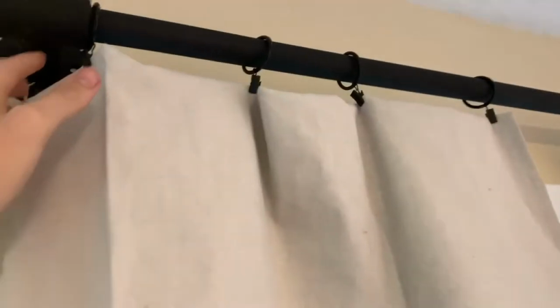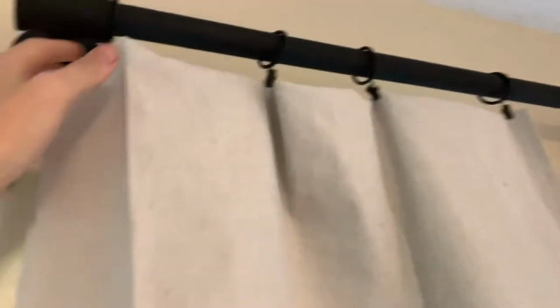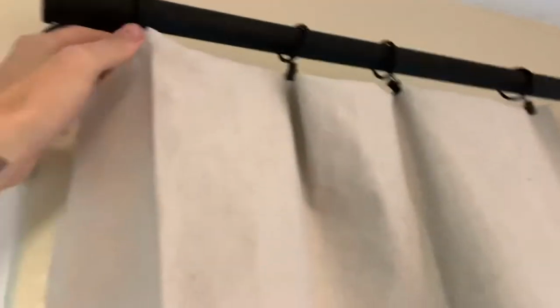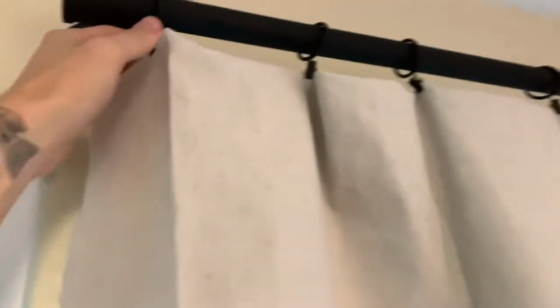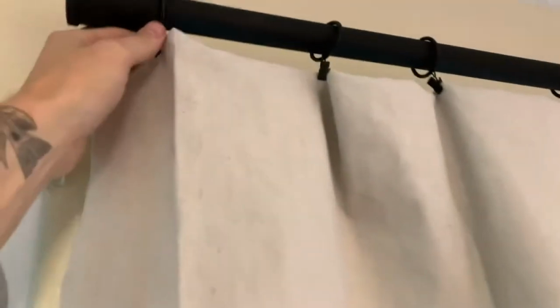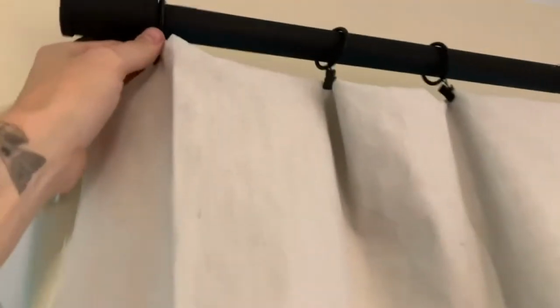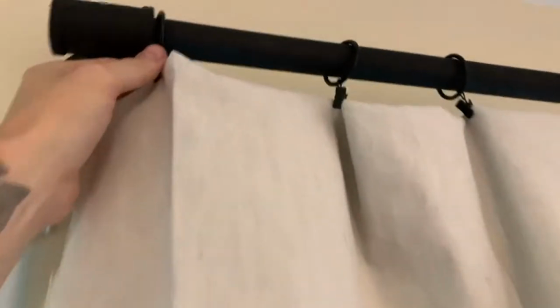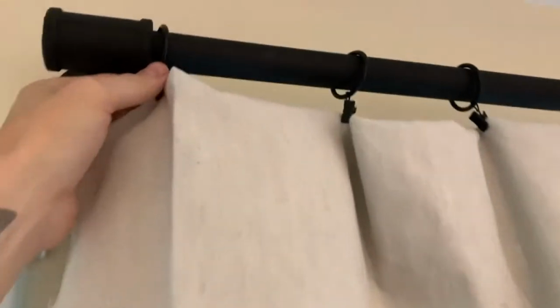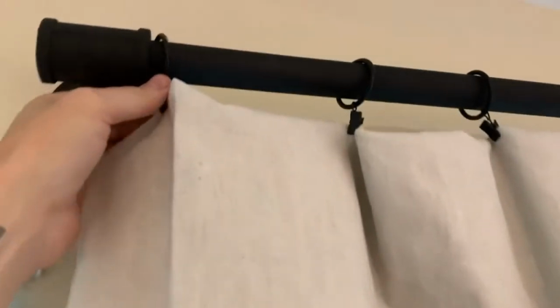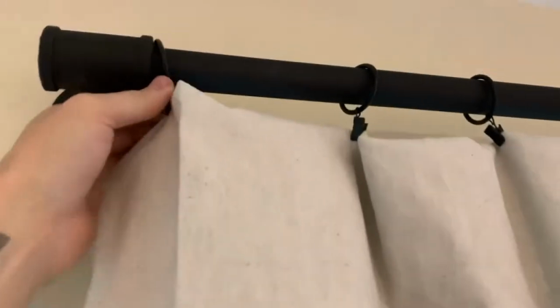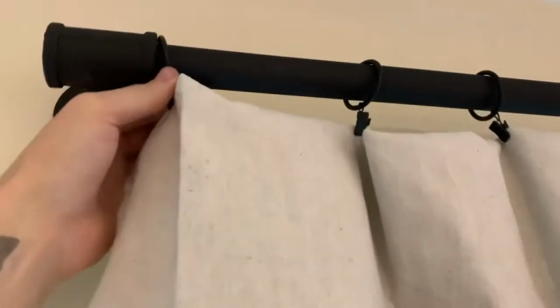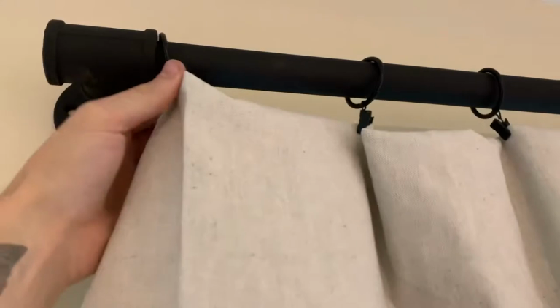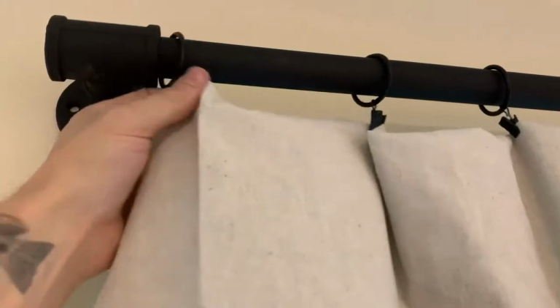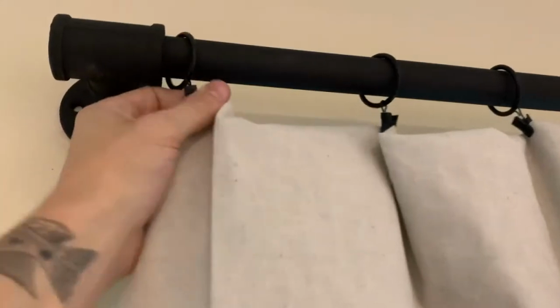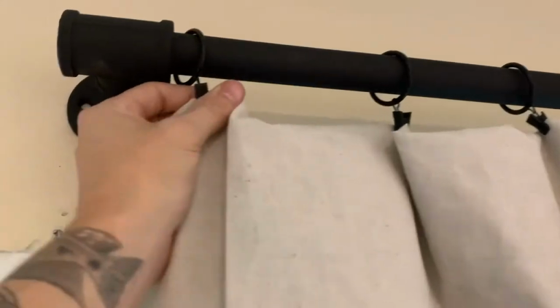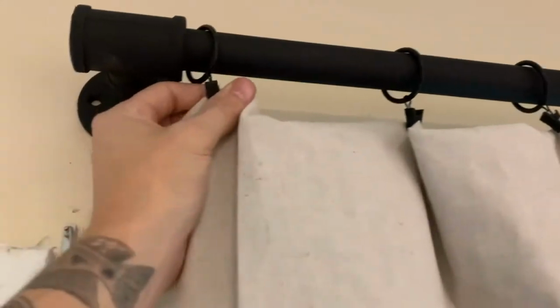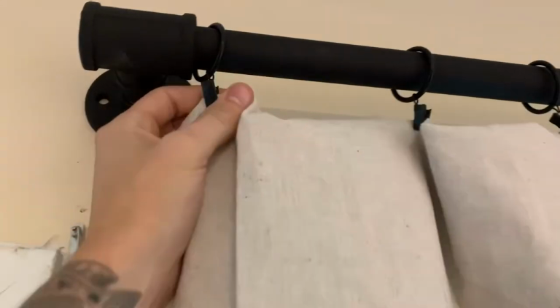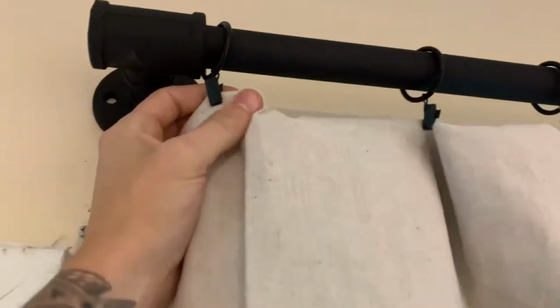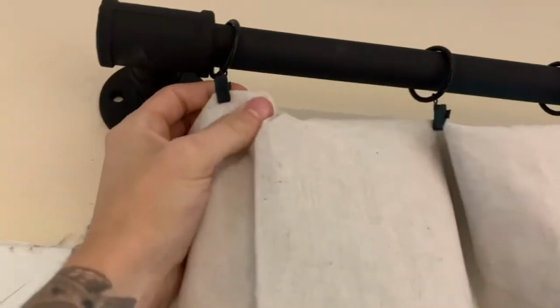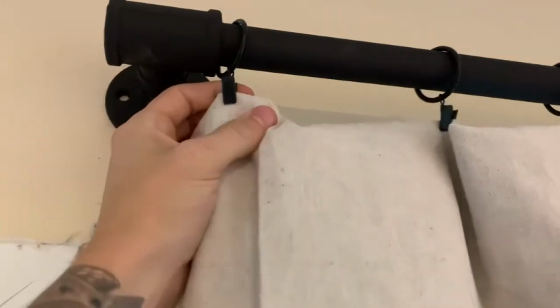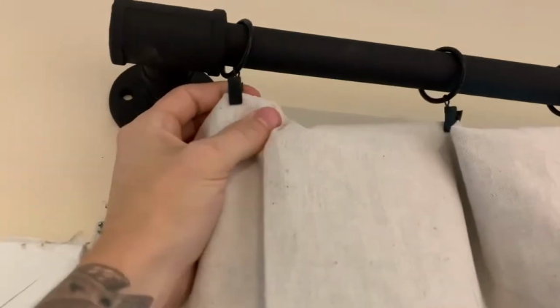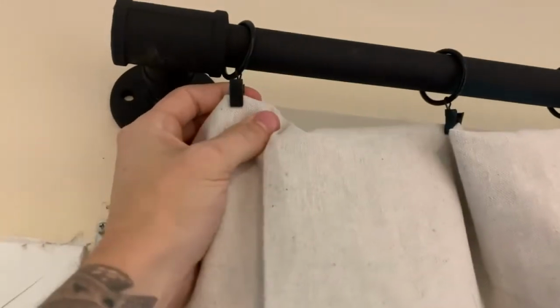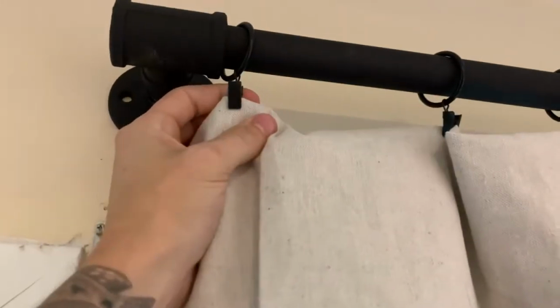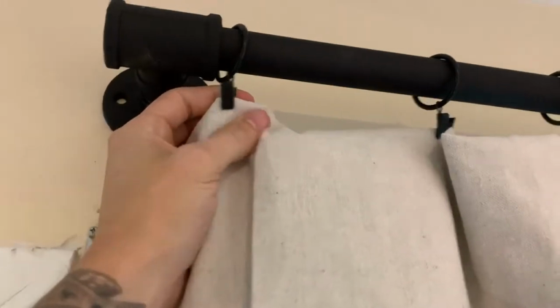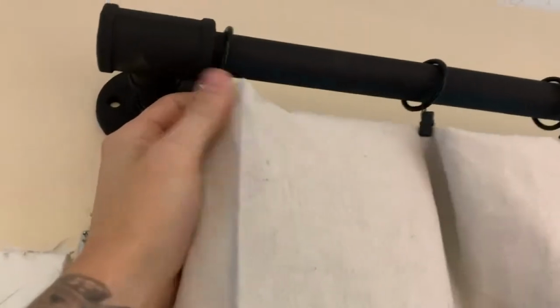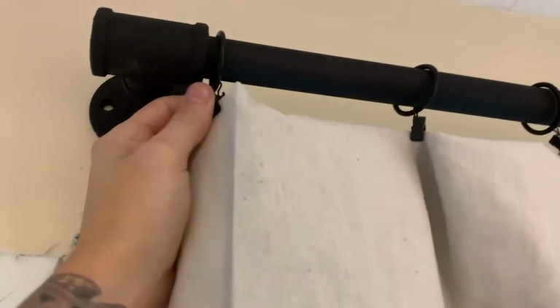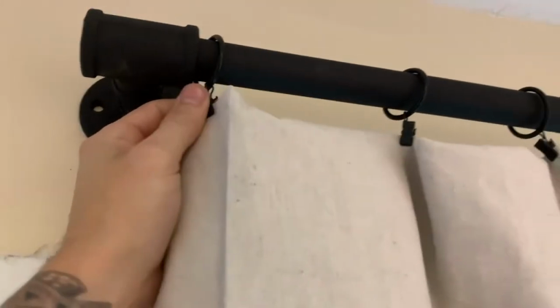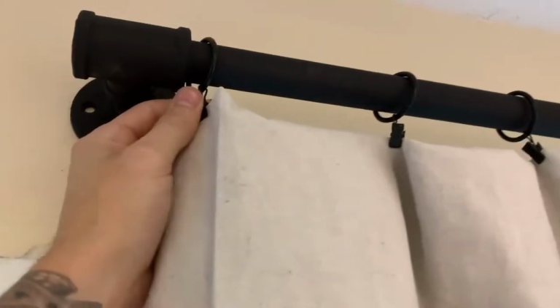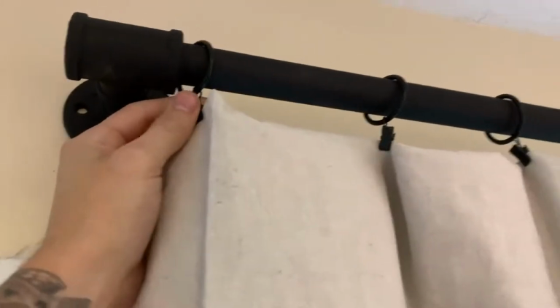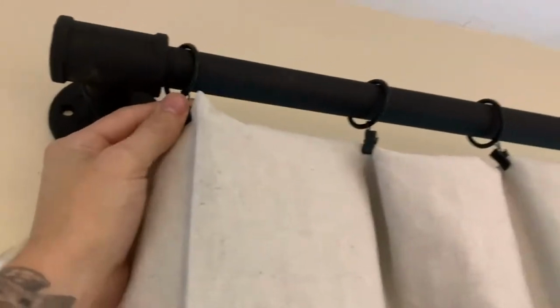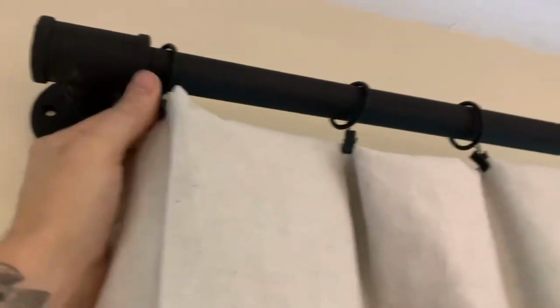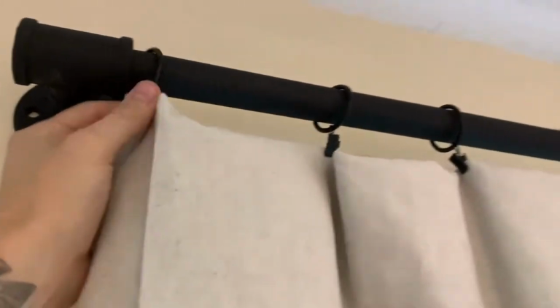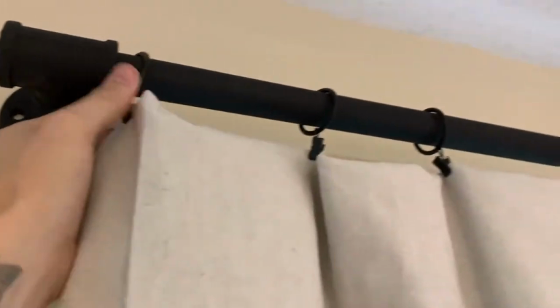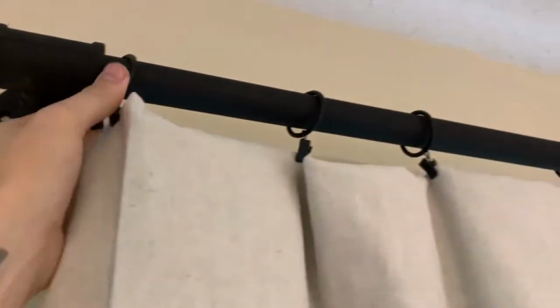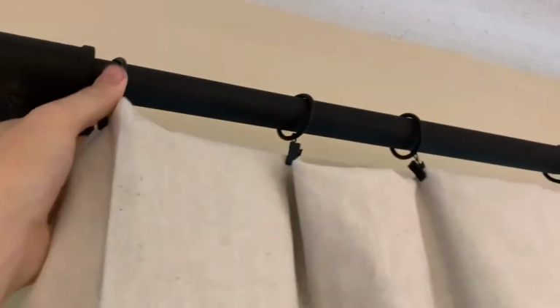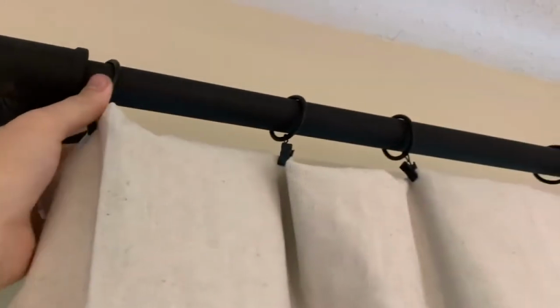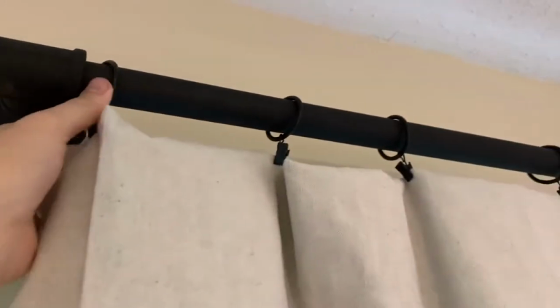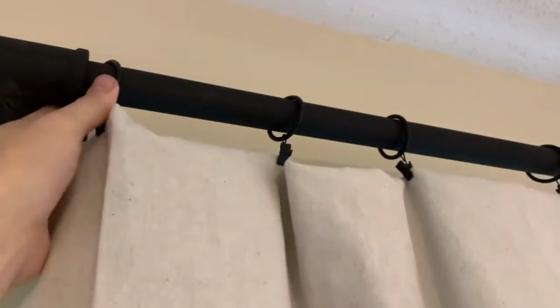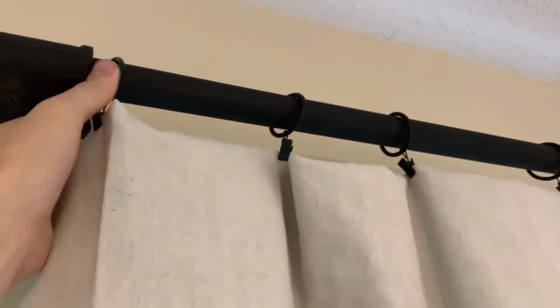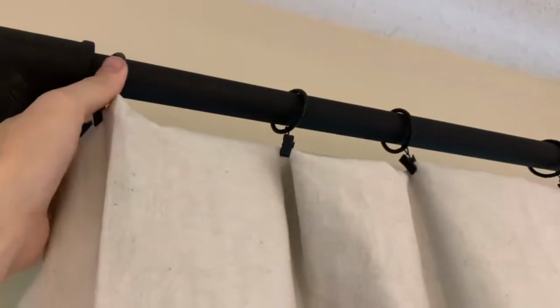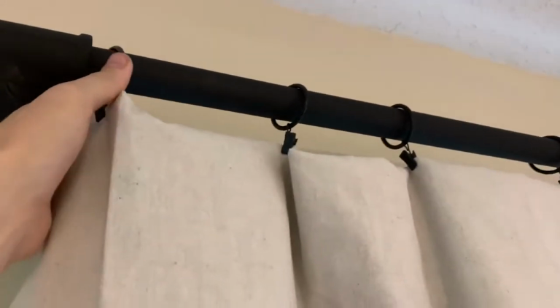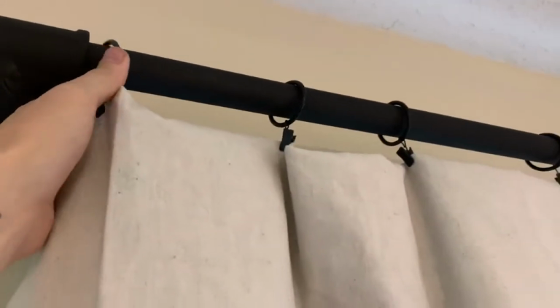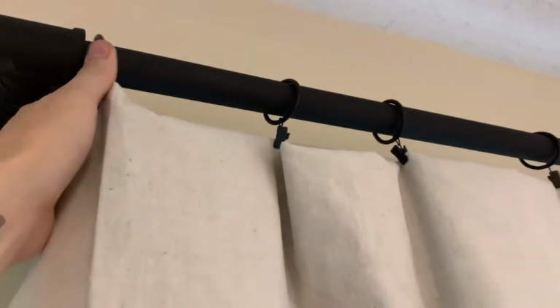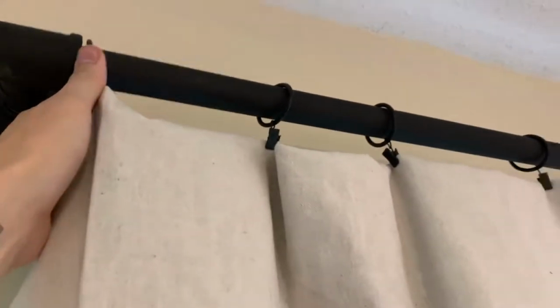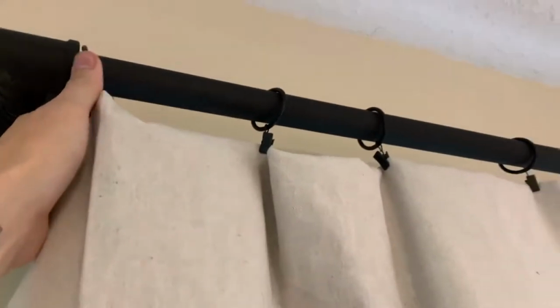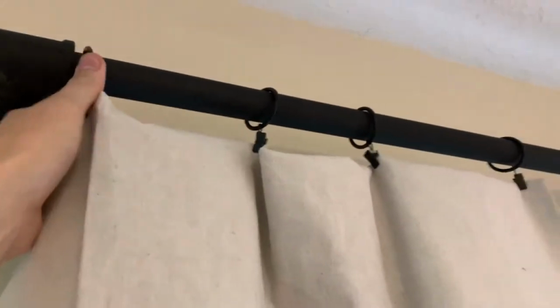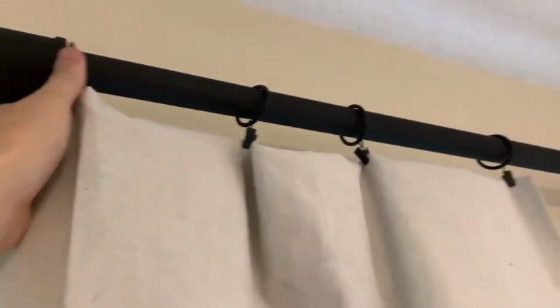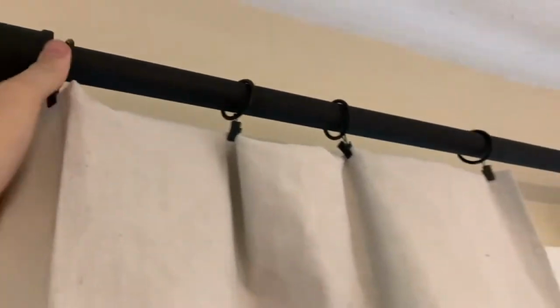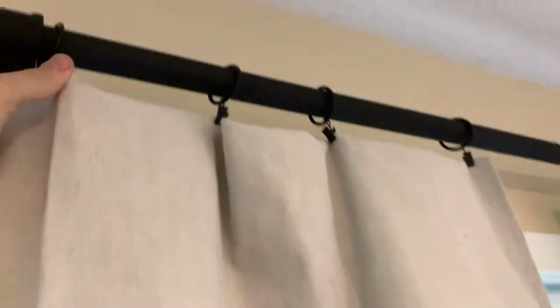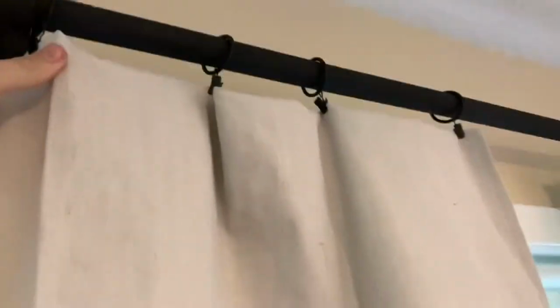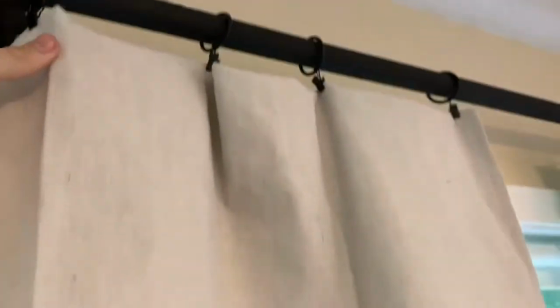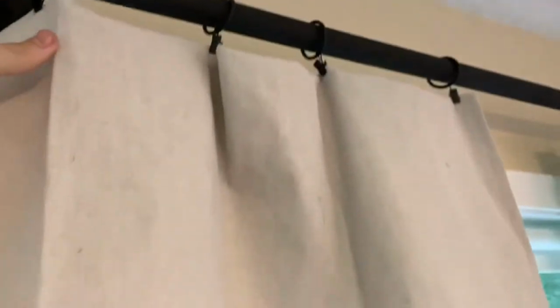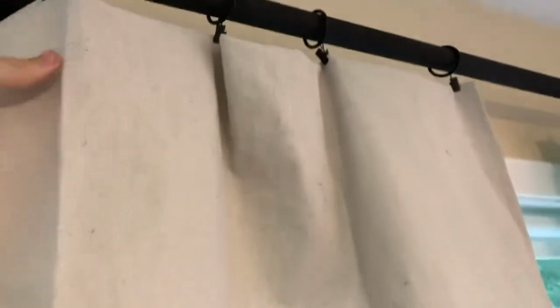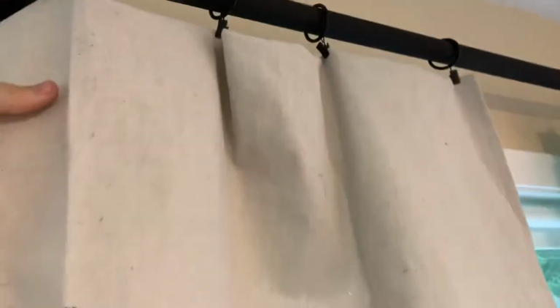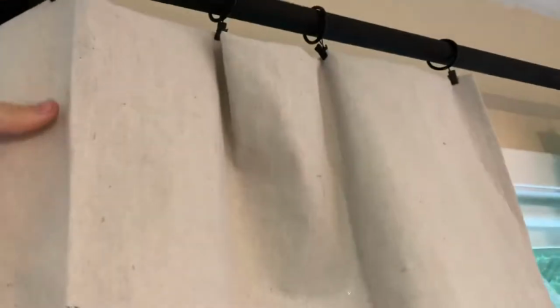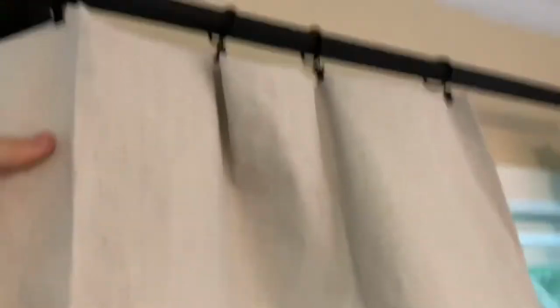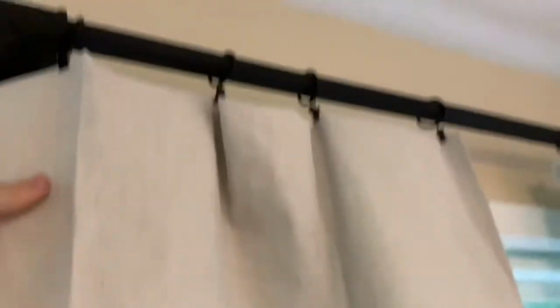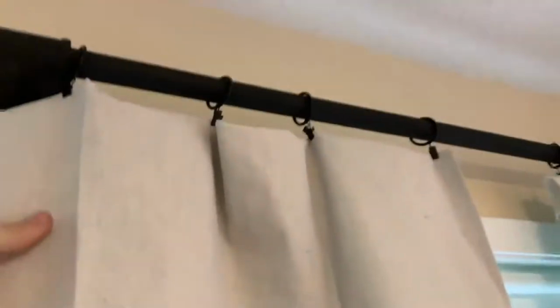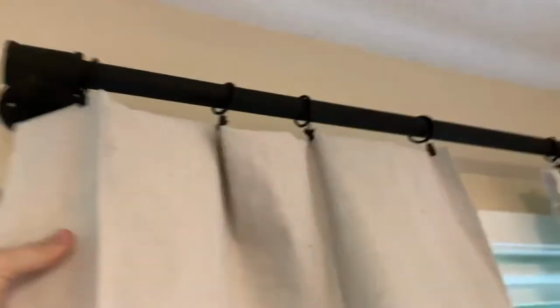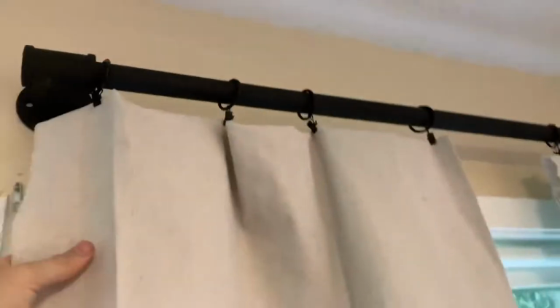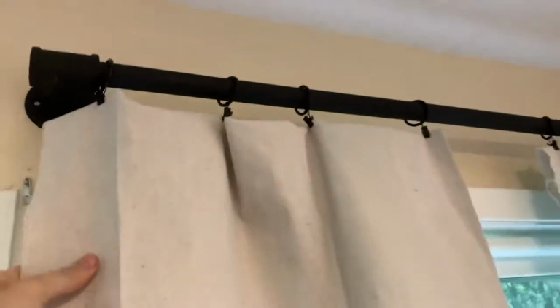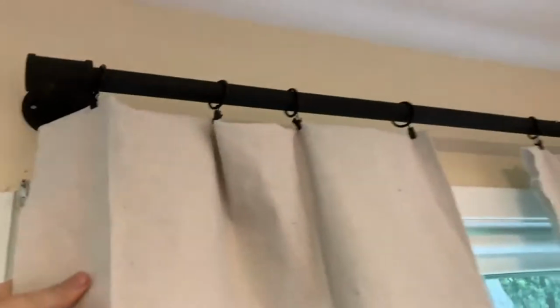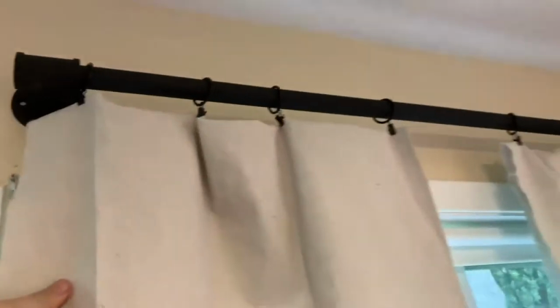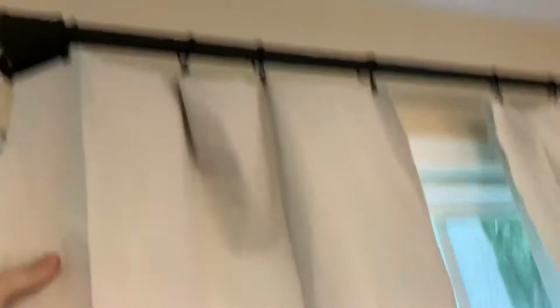And then we bought these alligator clip things to hold the curtain onto the curtain rod.